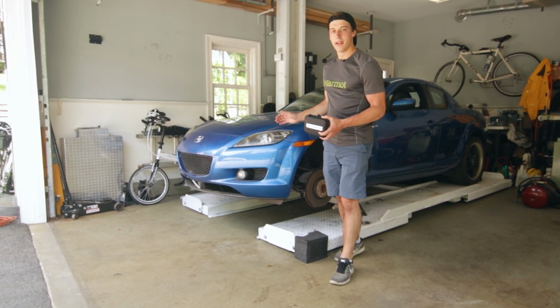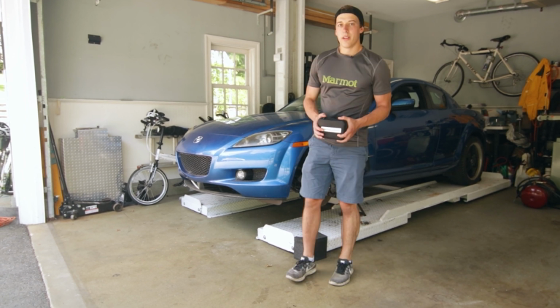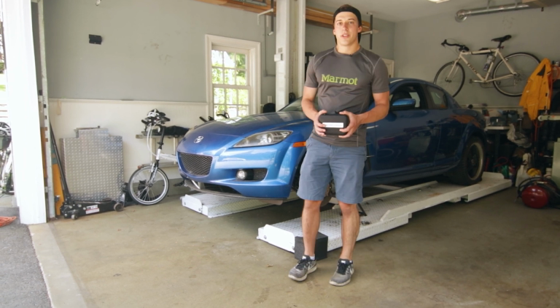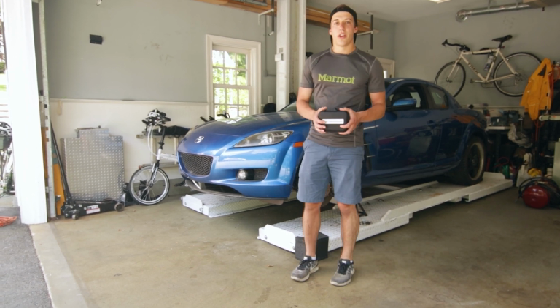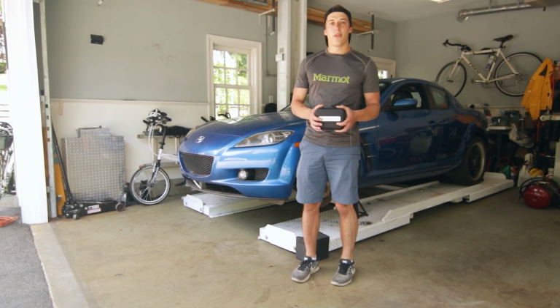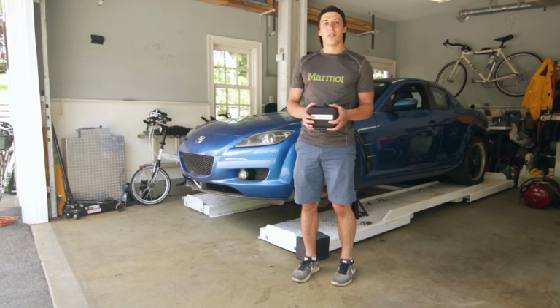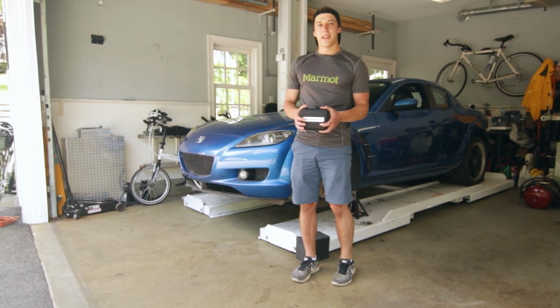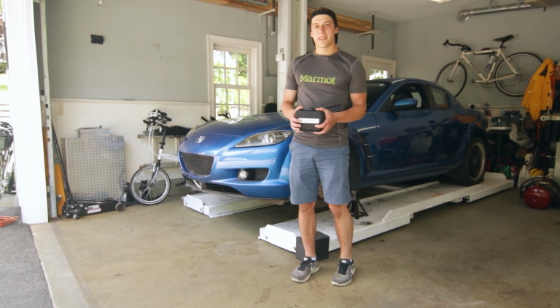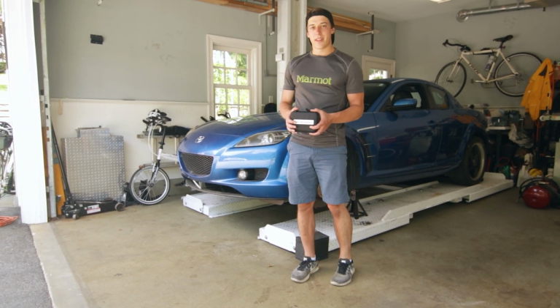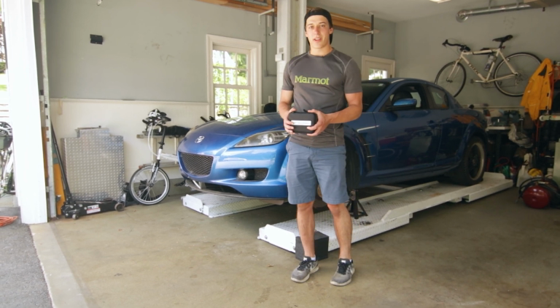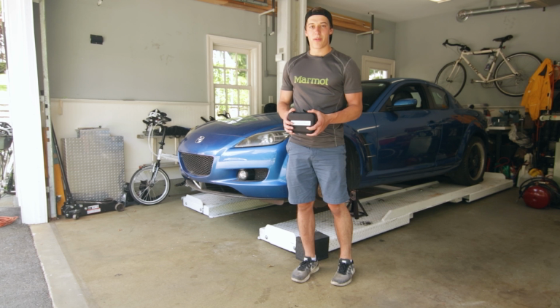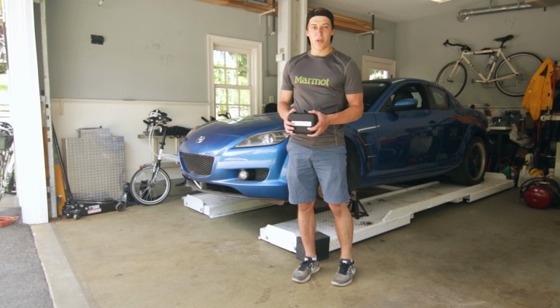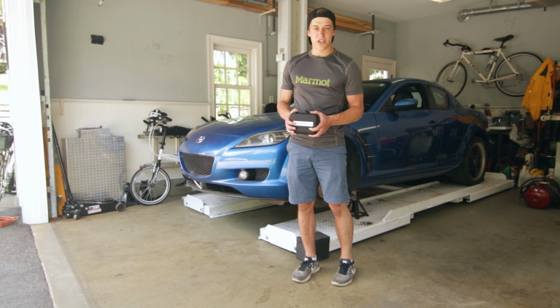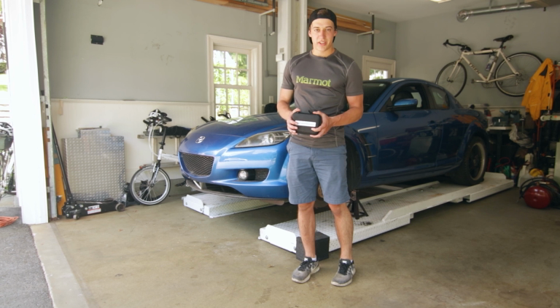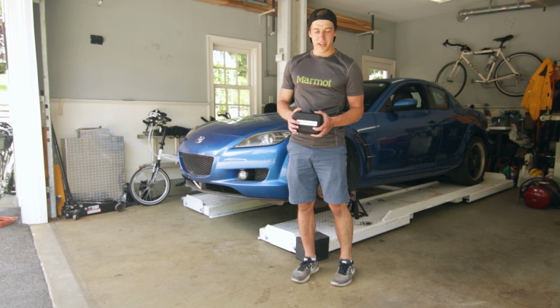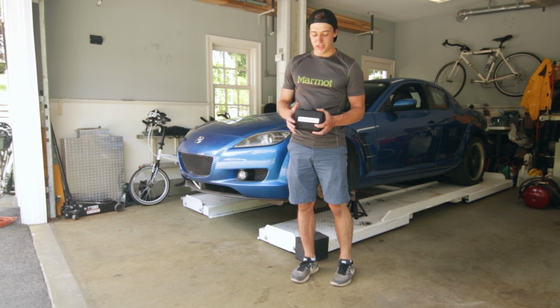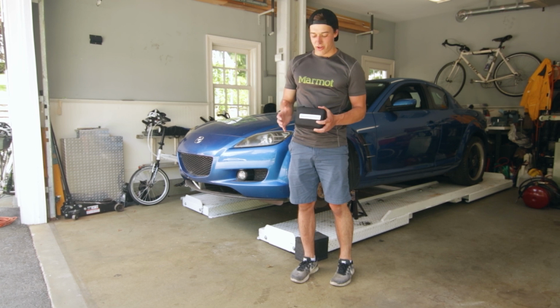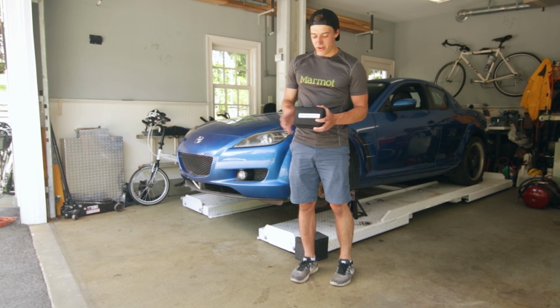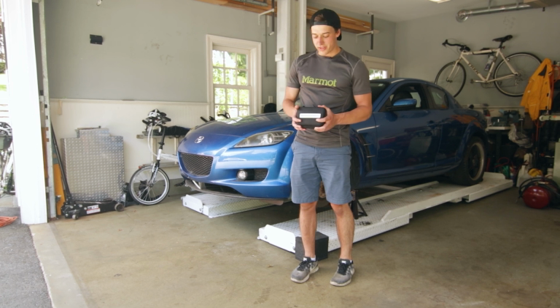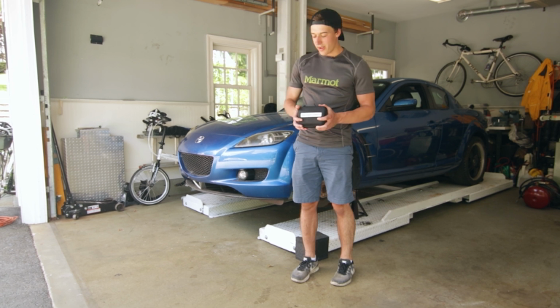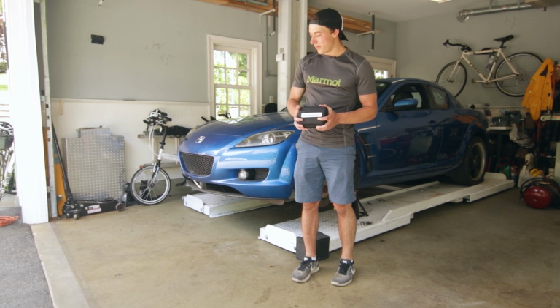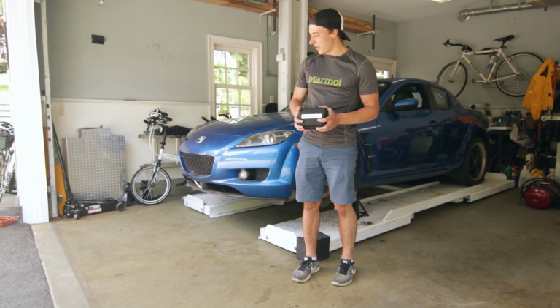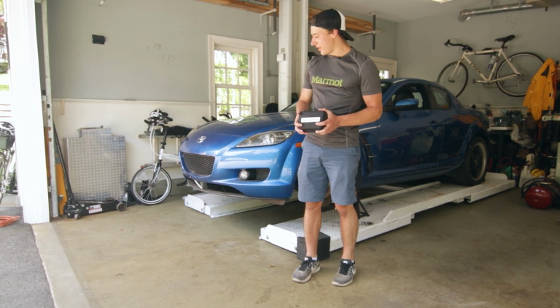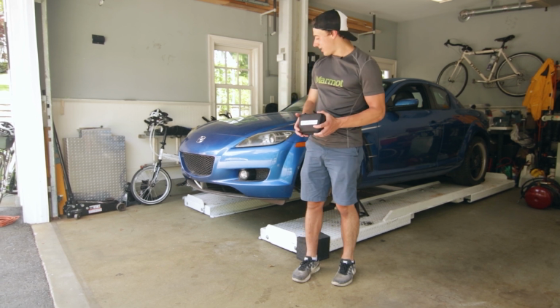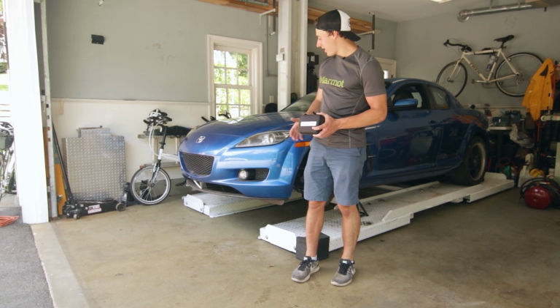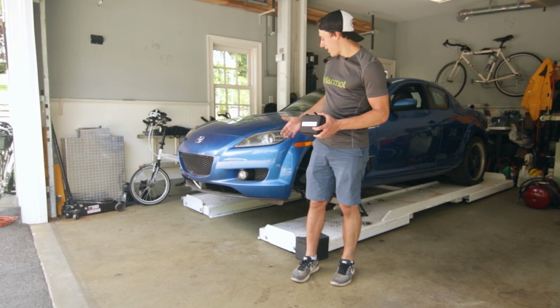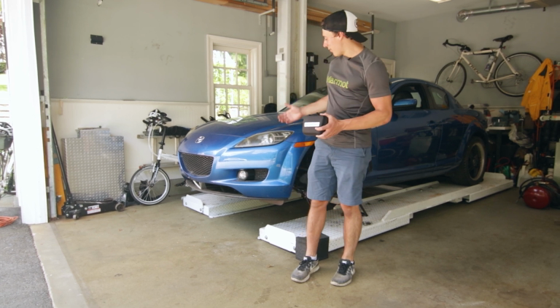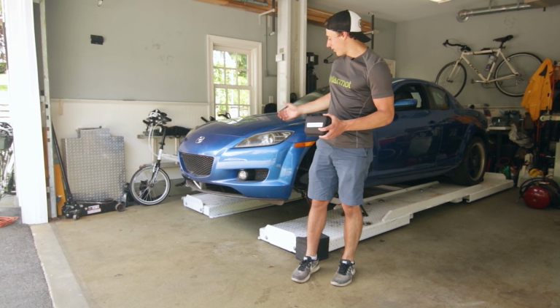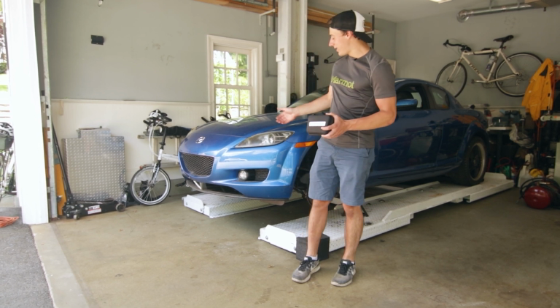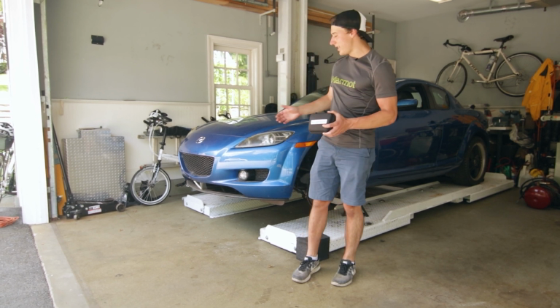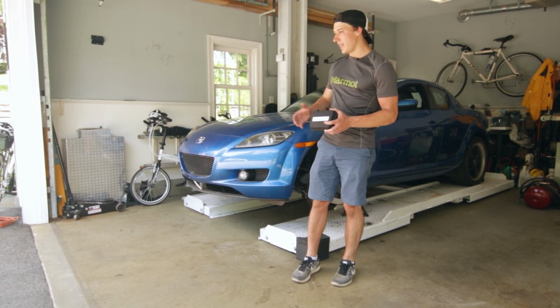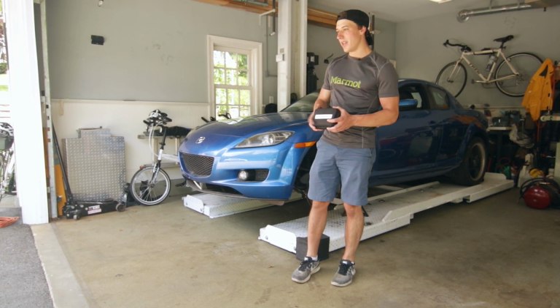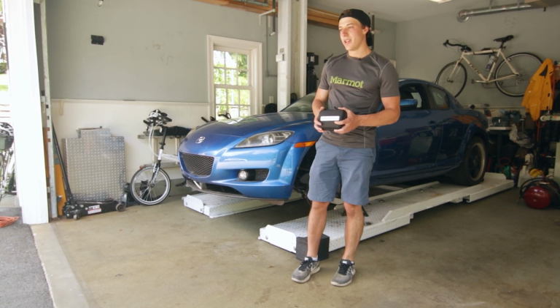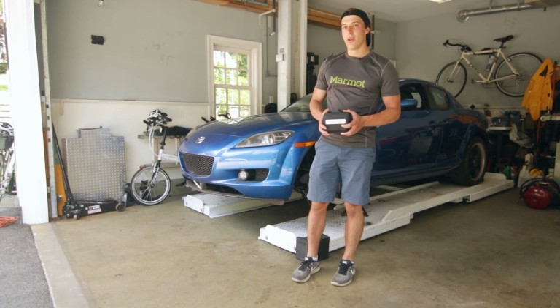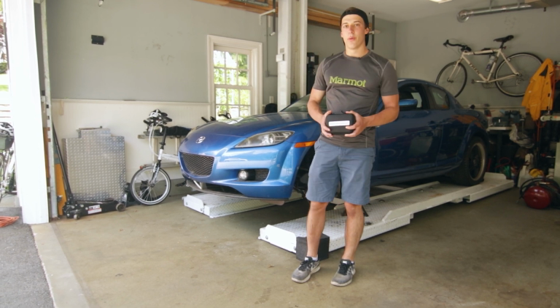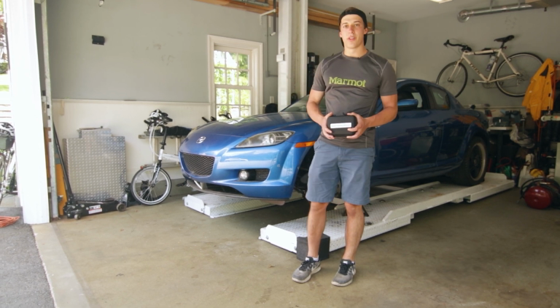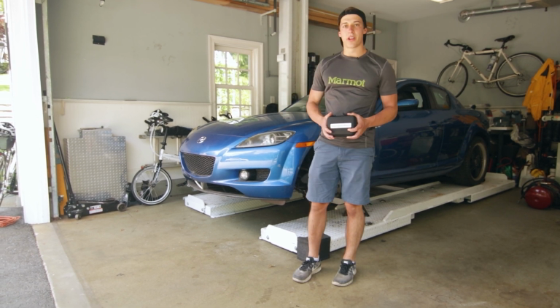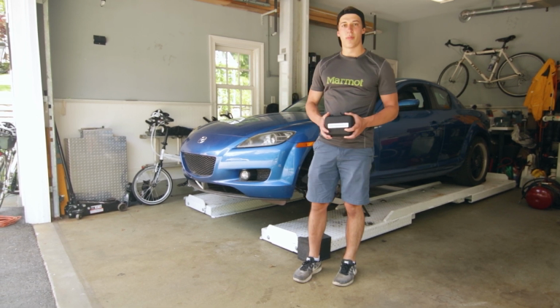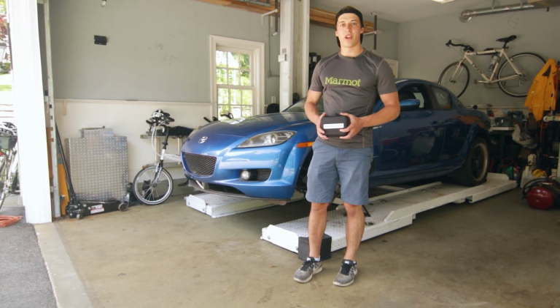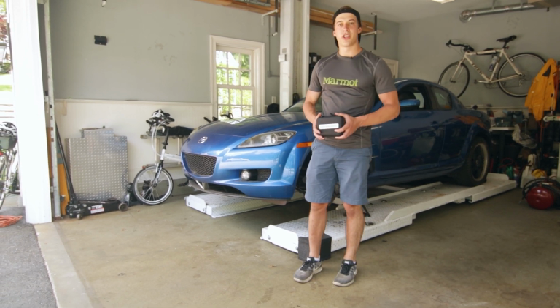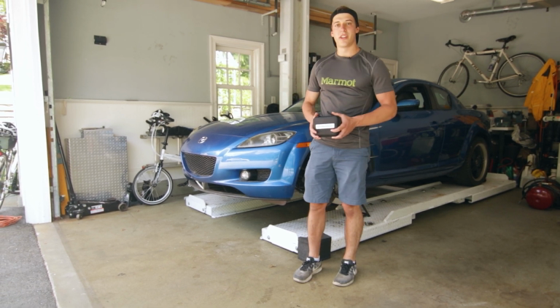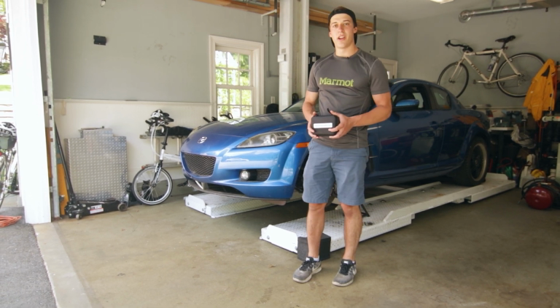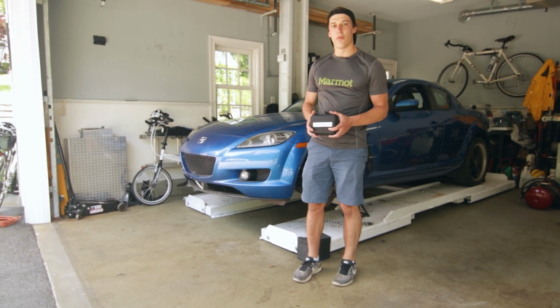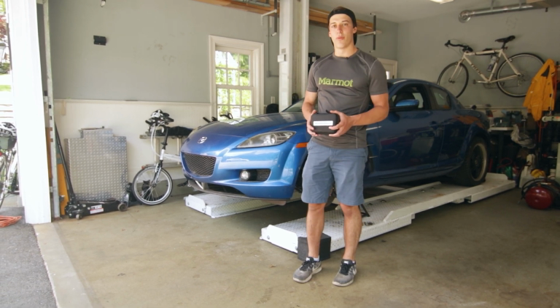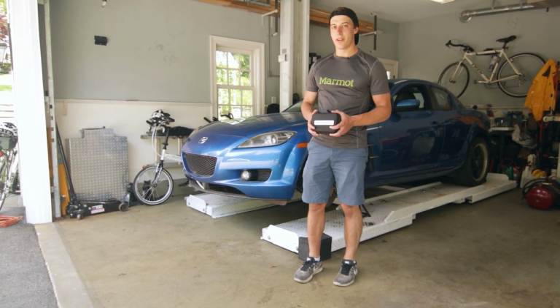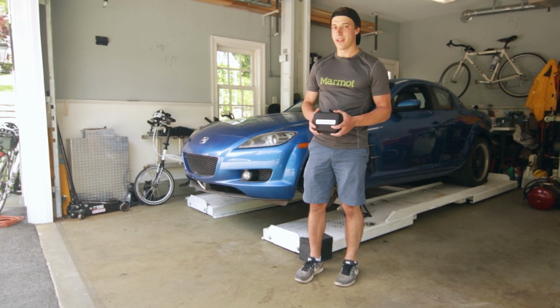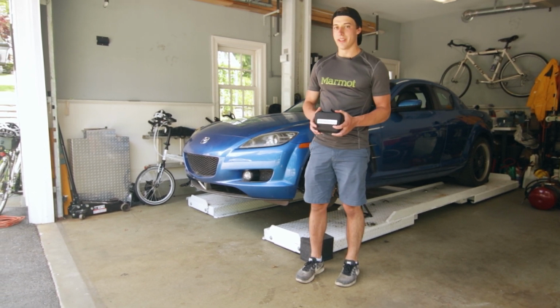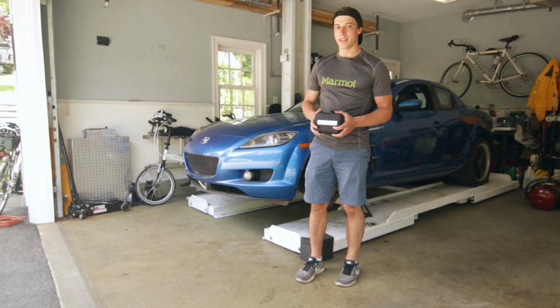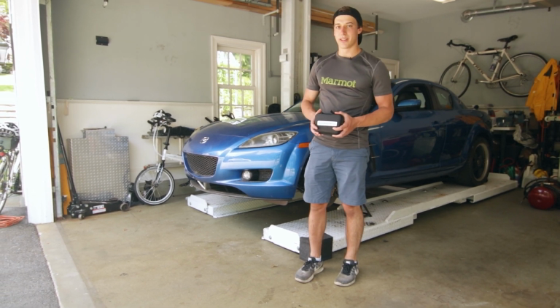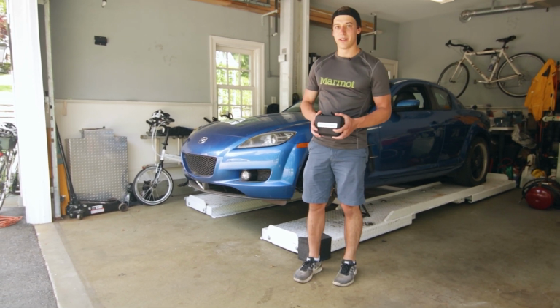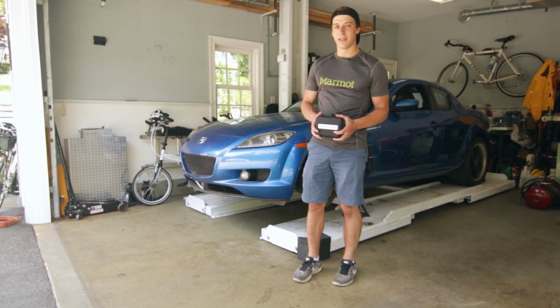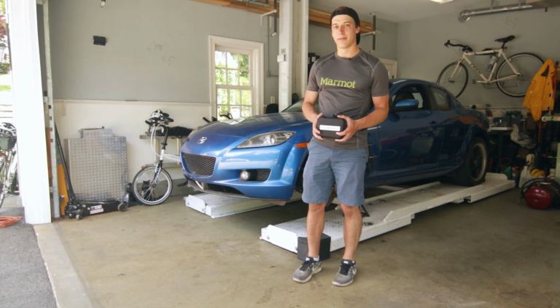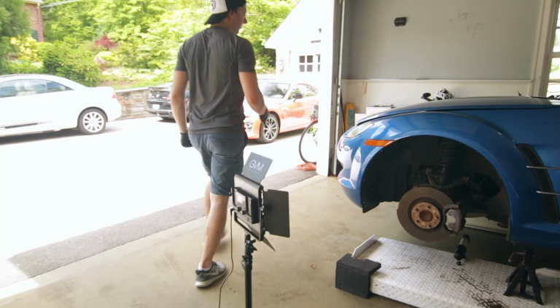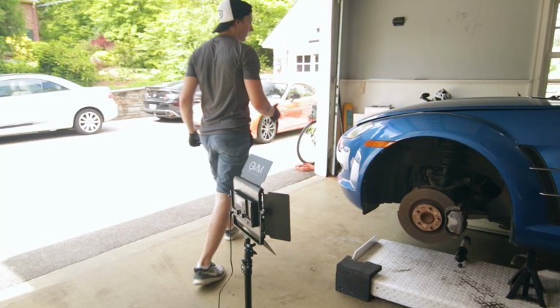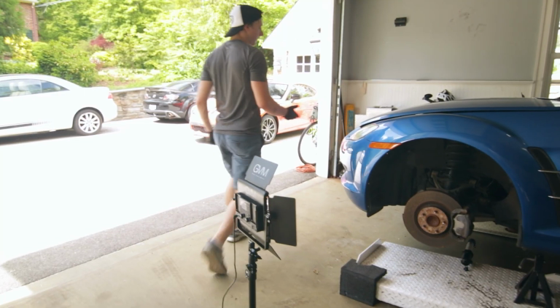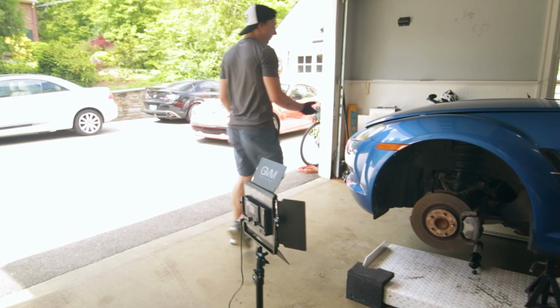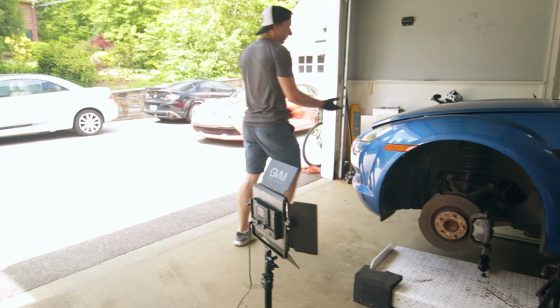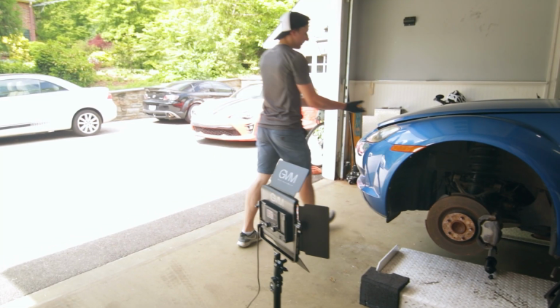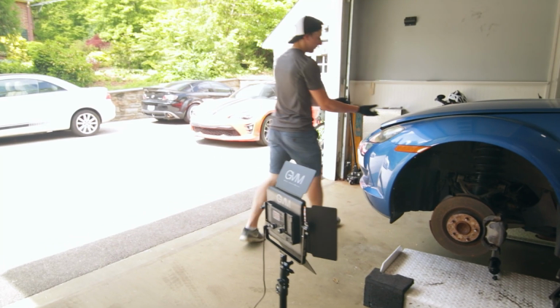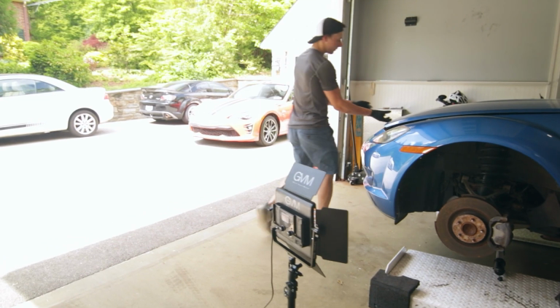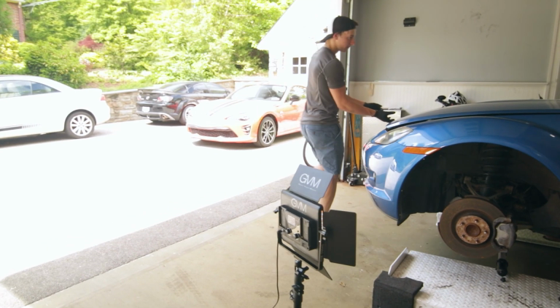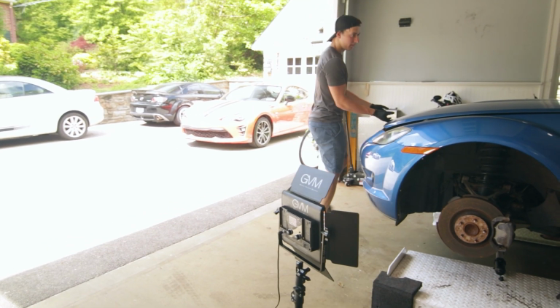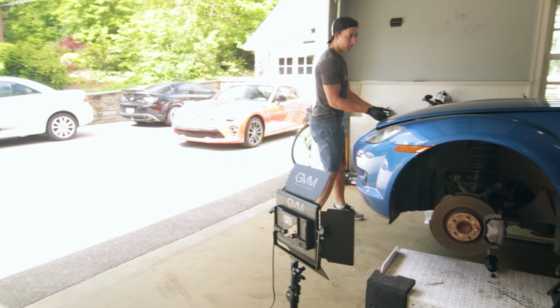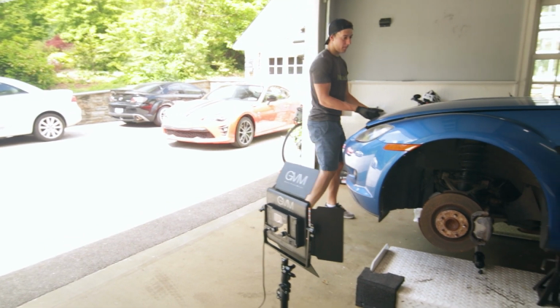So let's get the compression tester hooked up to this thing and we'll see what the compression really is.